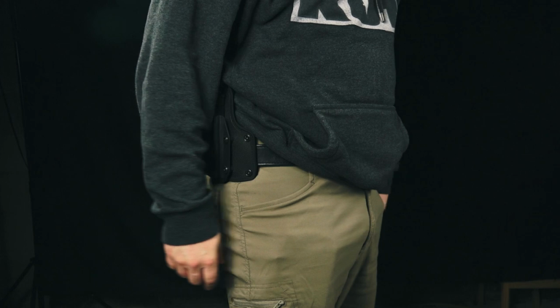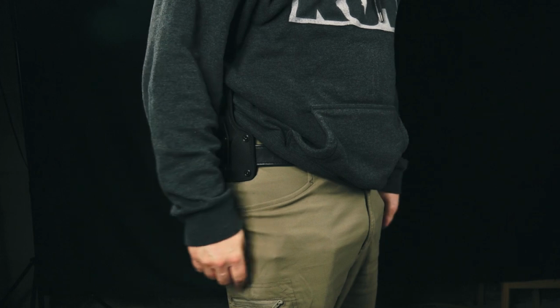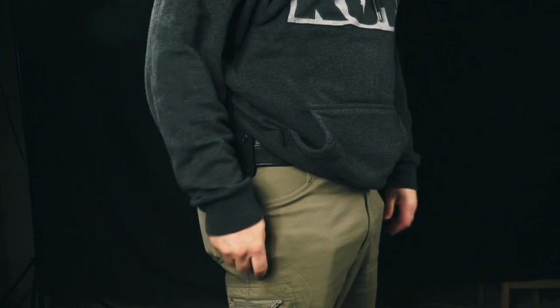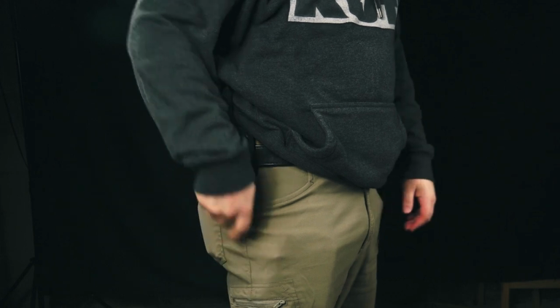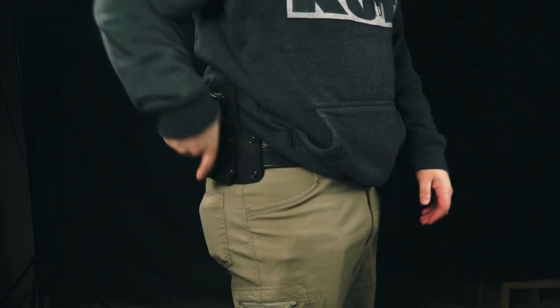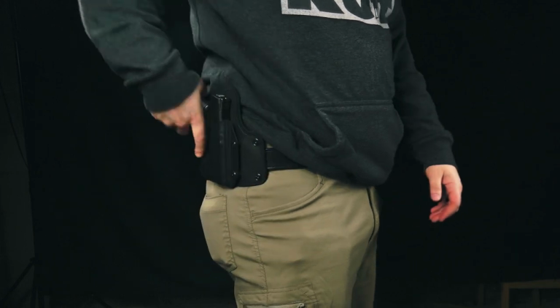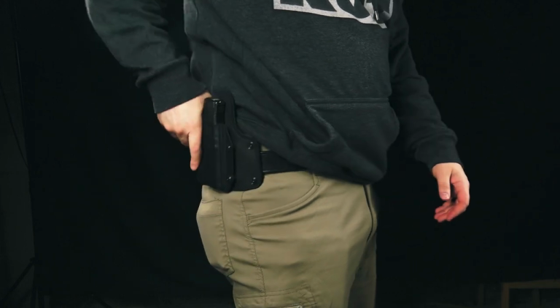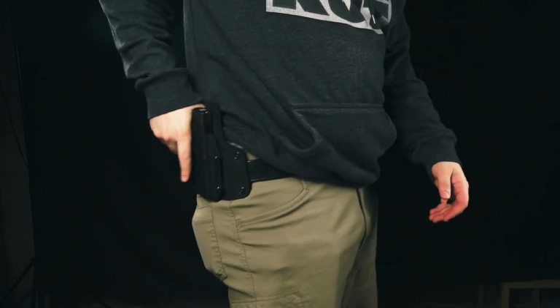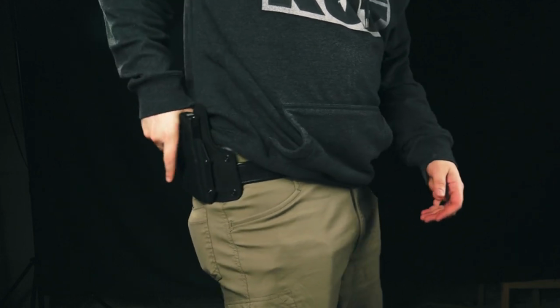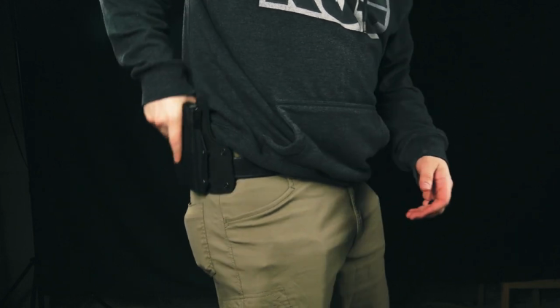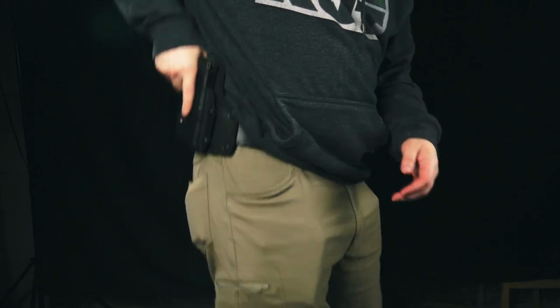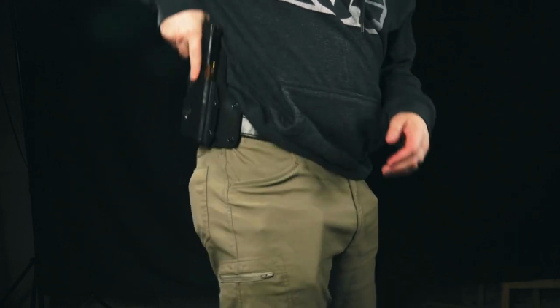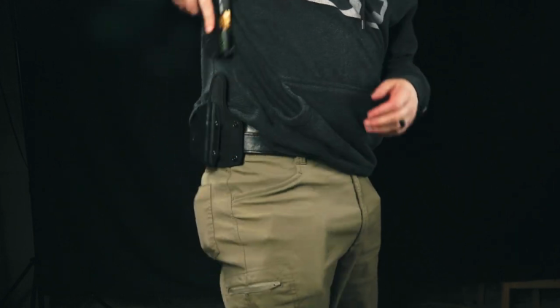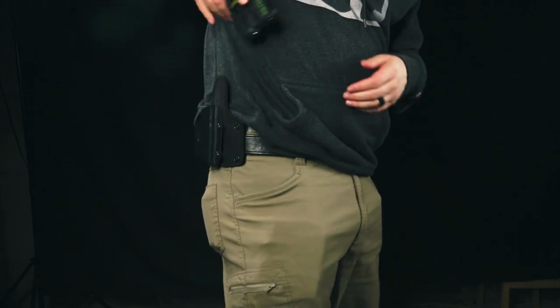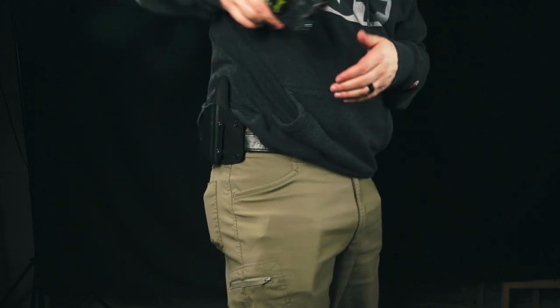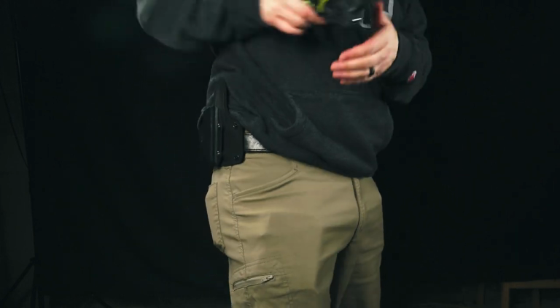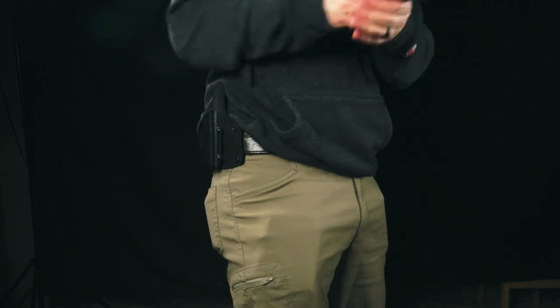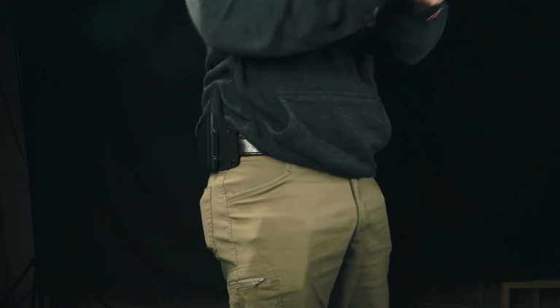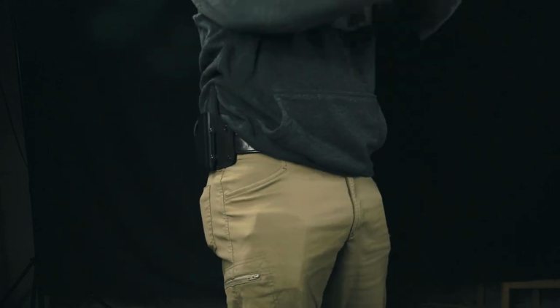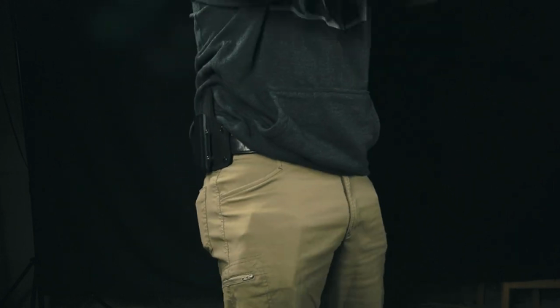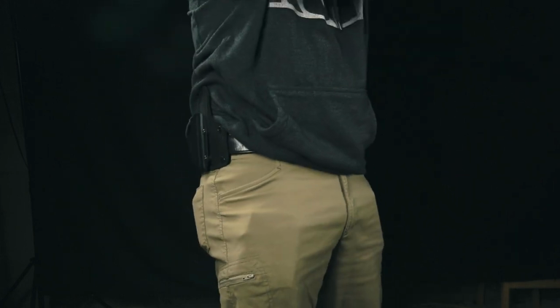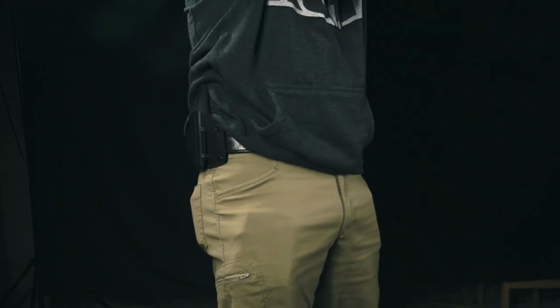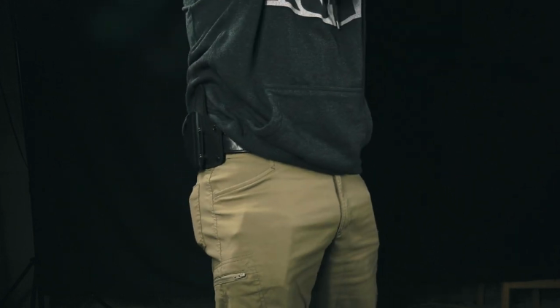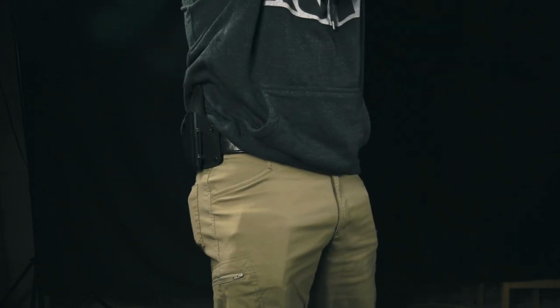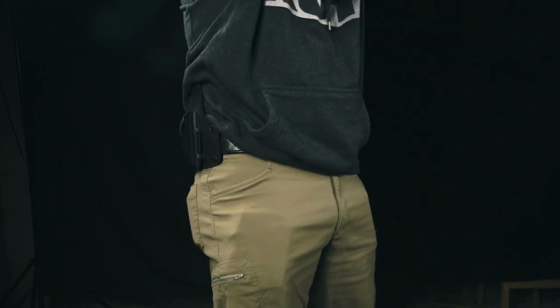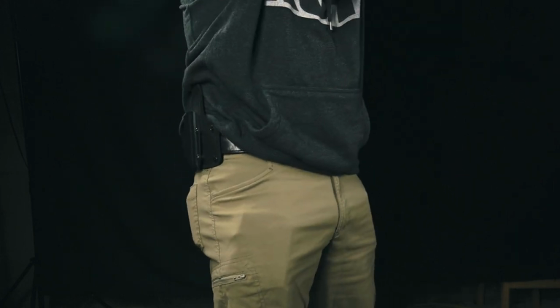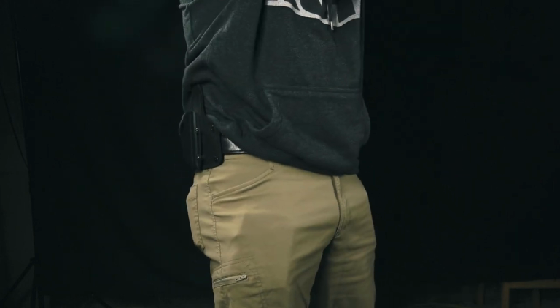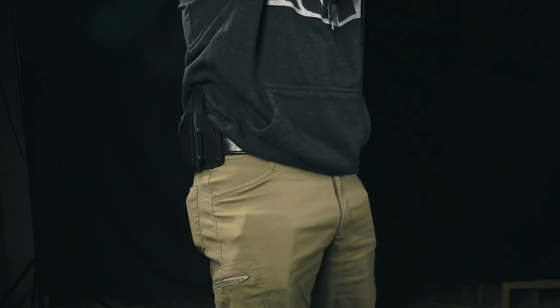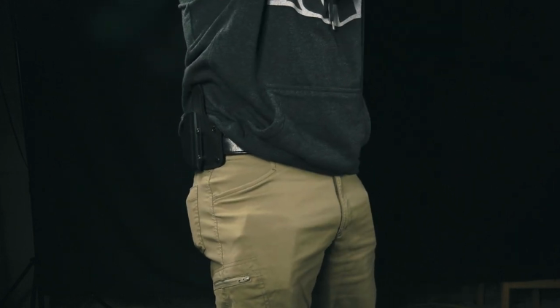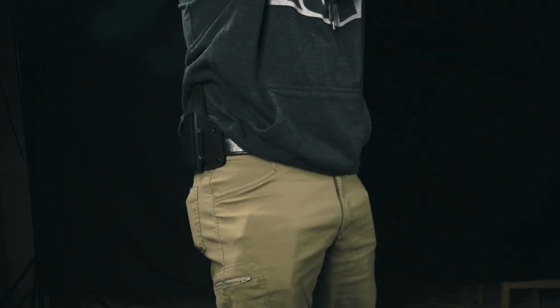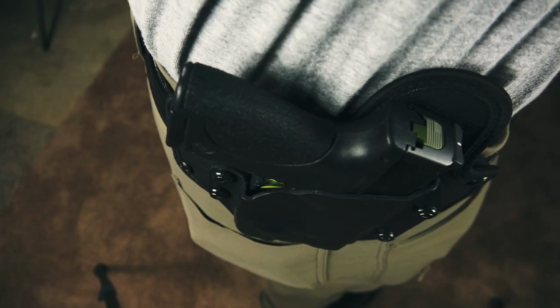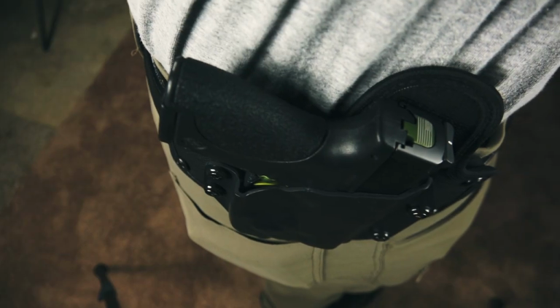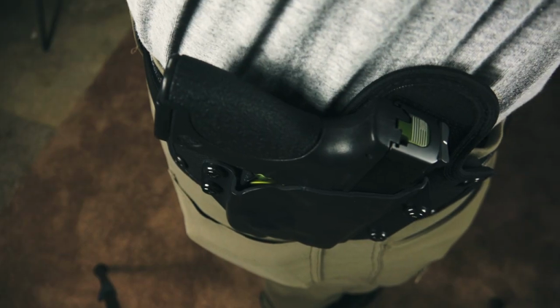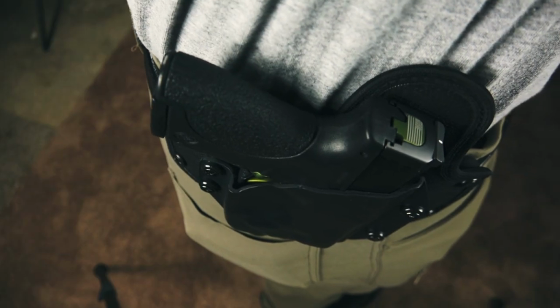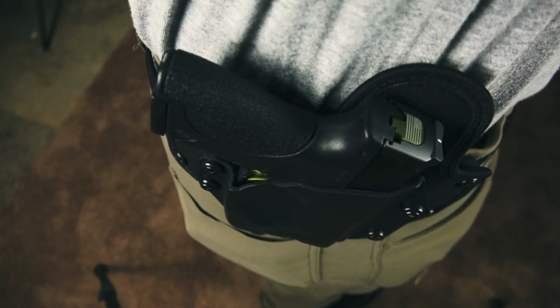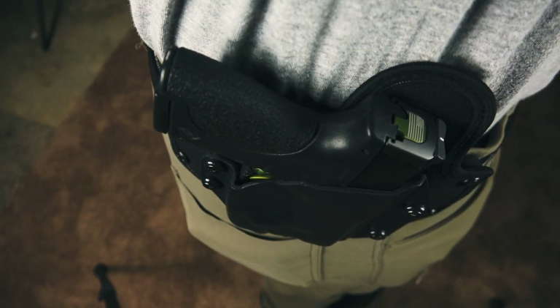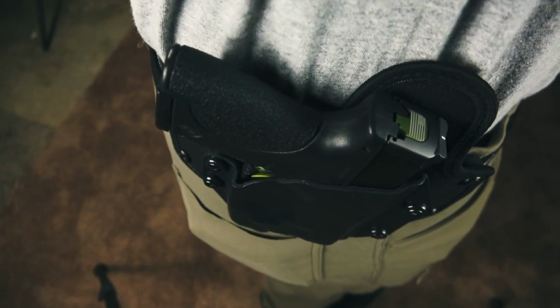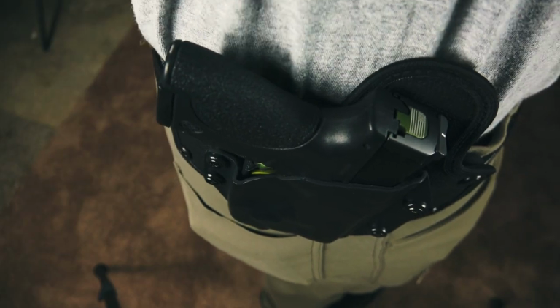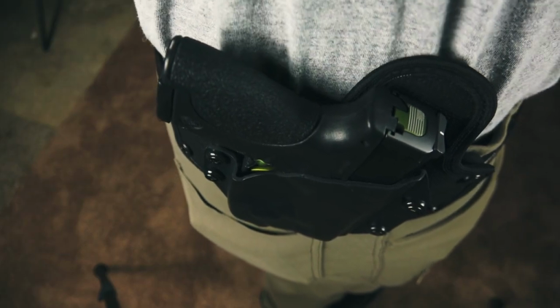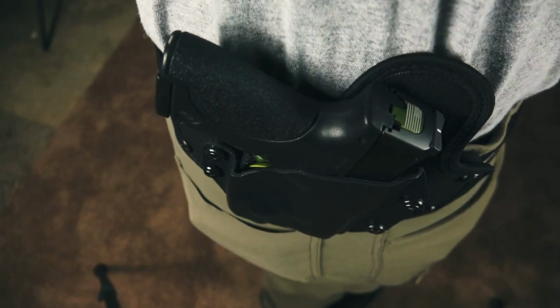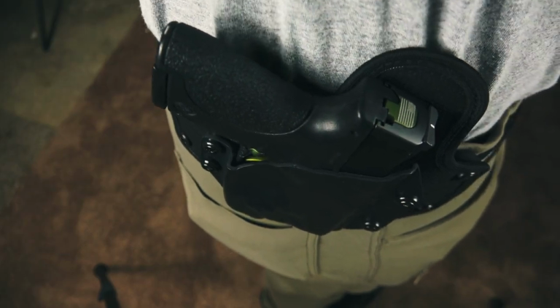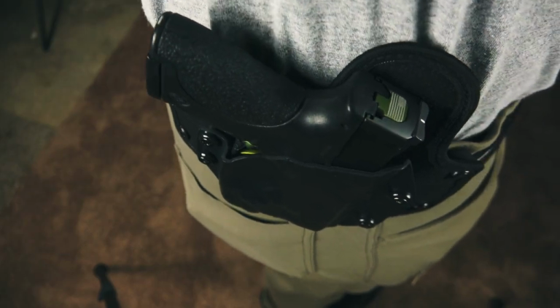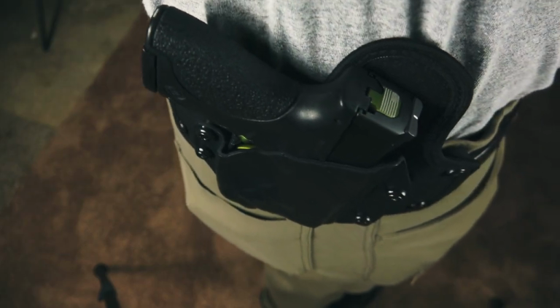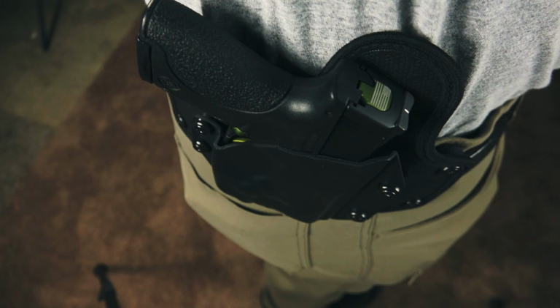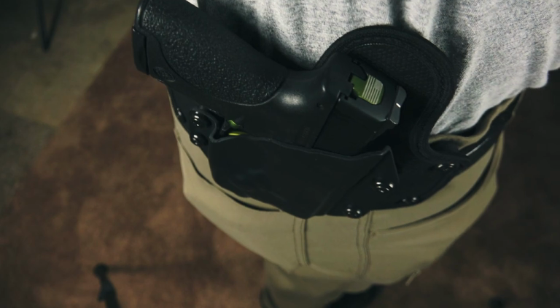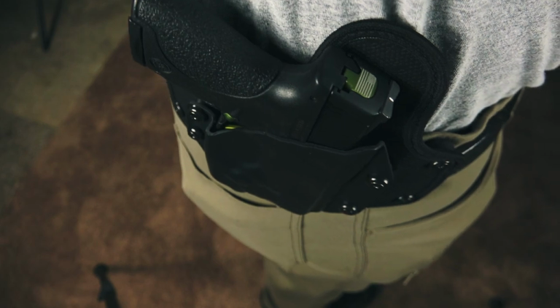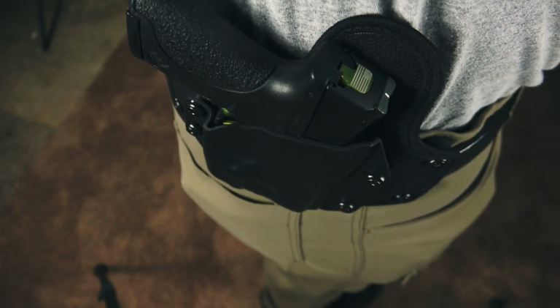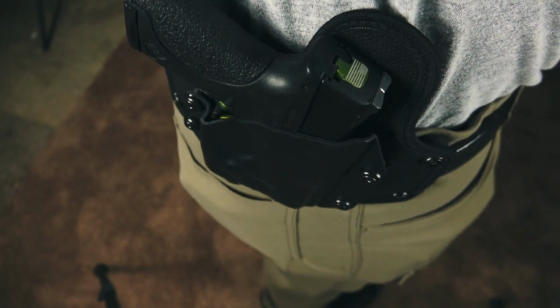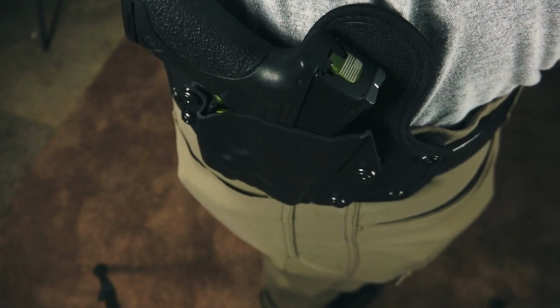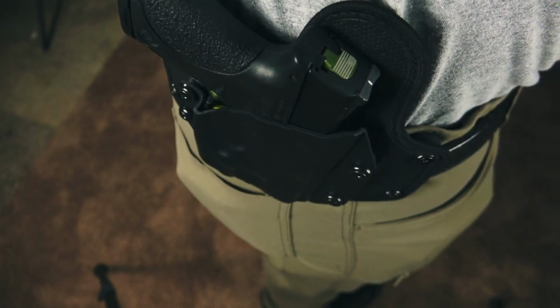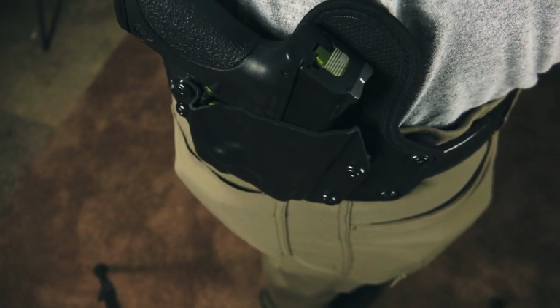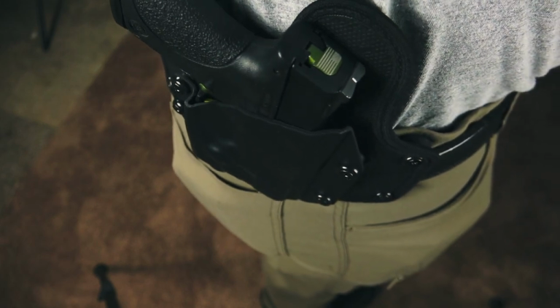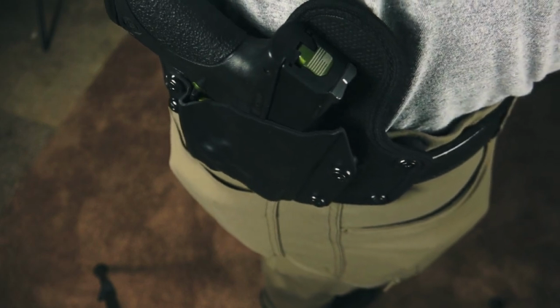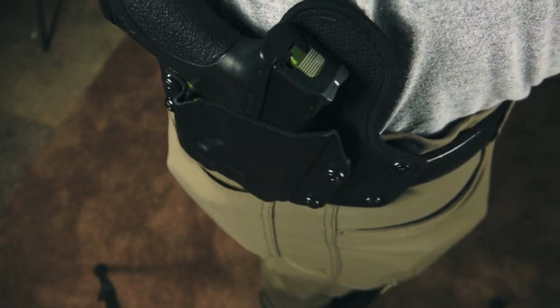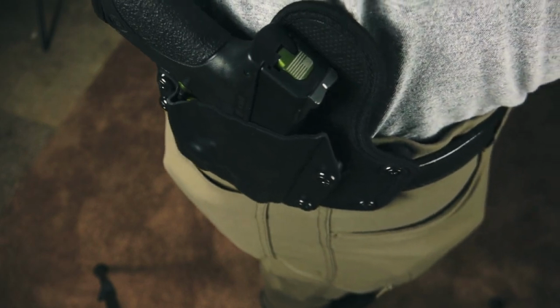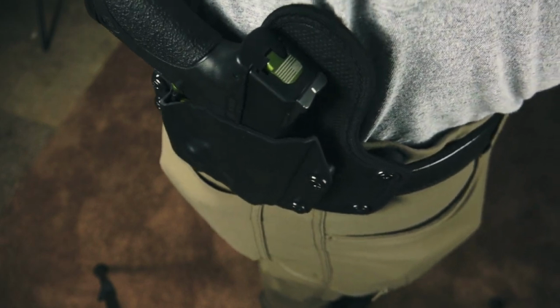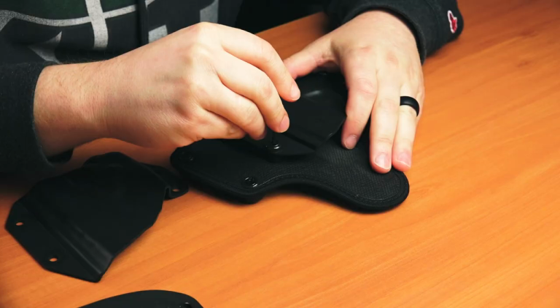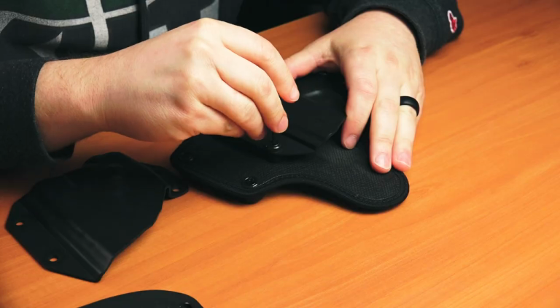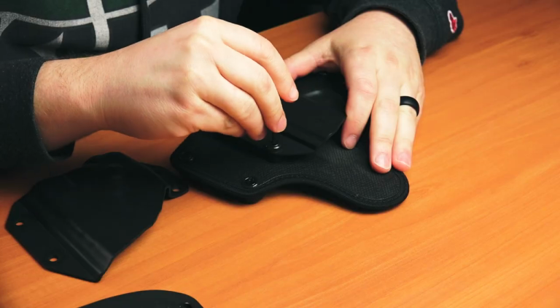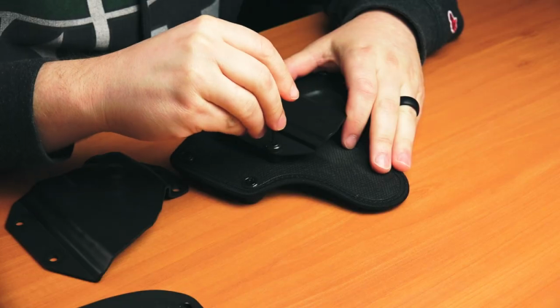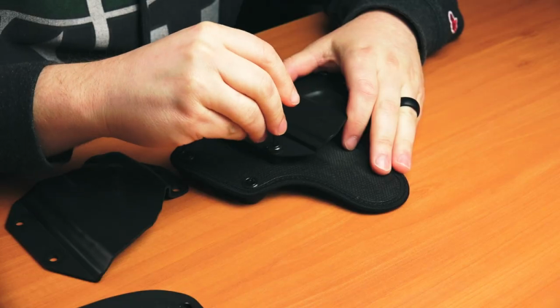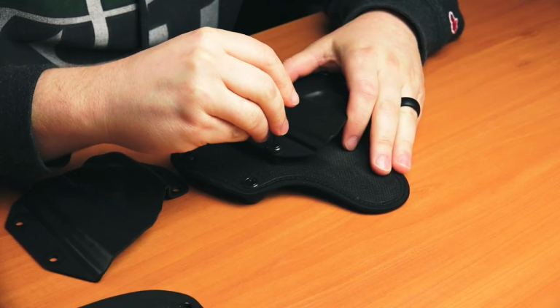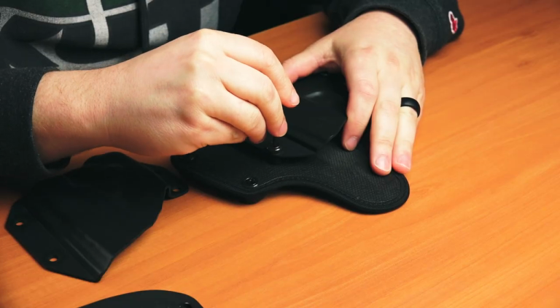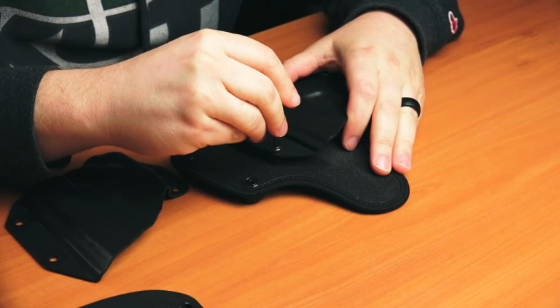Now if you'd like to open carry with this holster, it would work for that as well, but keep in mind it's only passive retention. The retention is adjustable, but it's only passive.